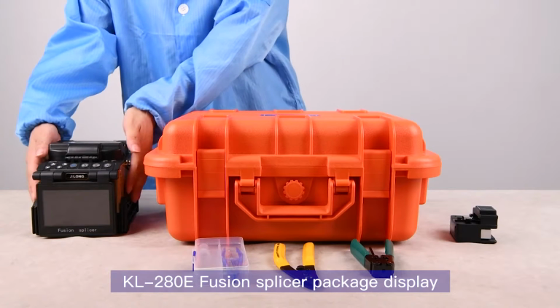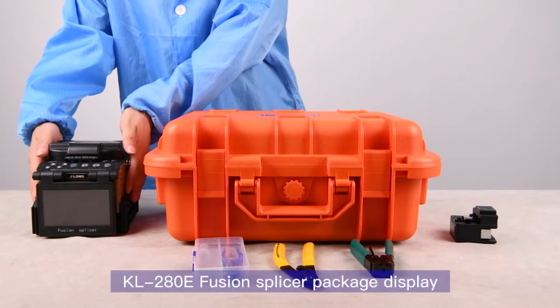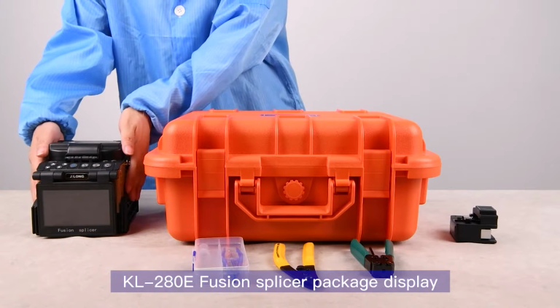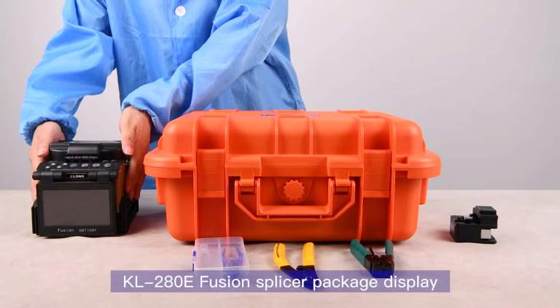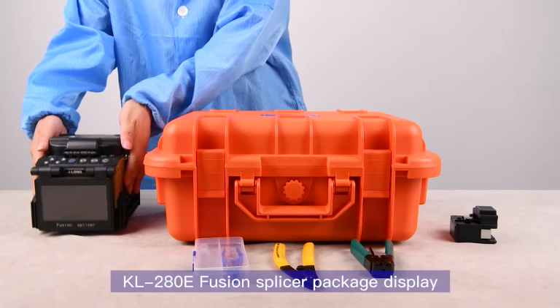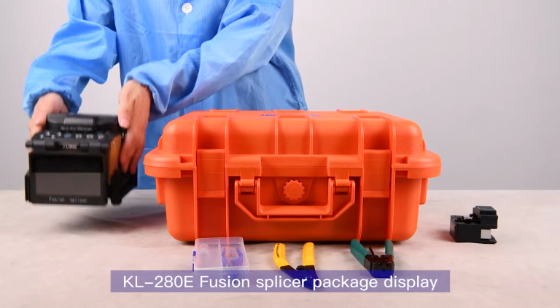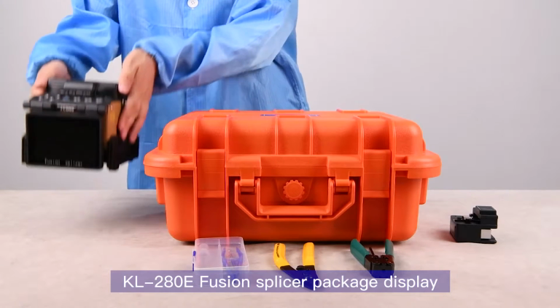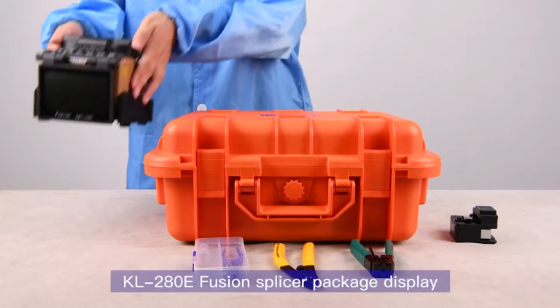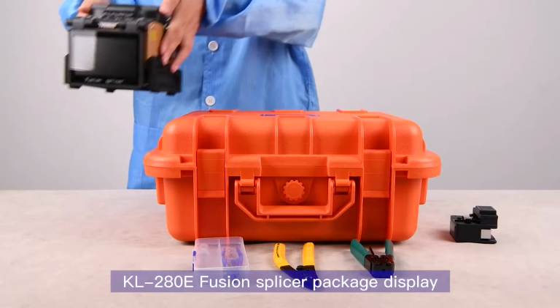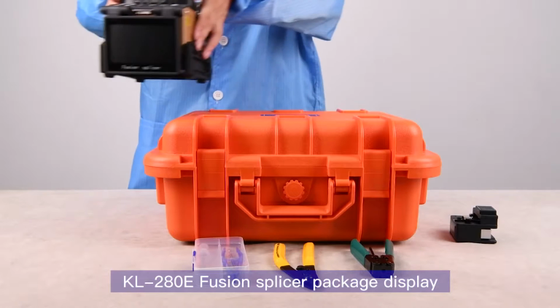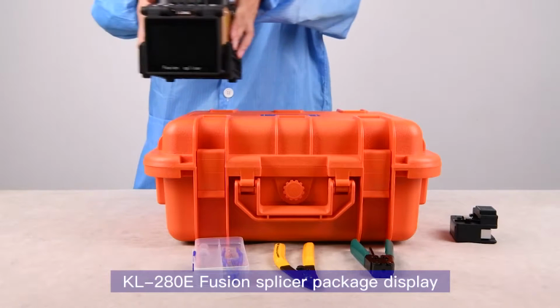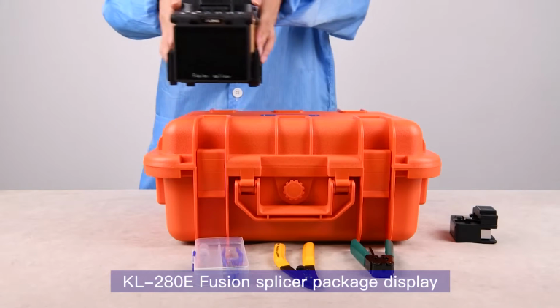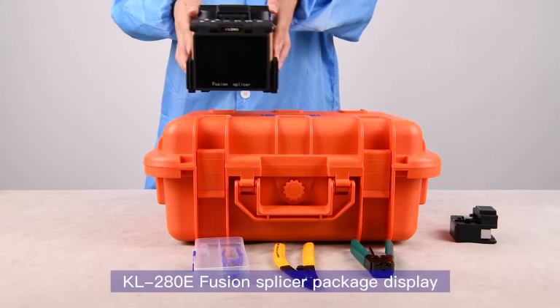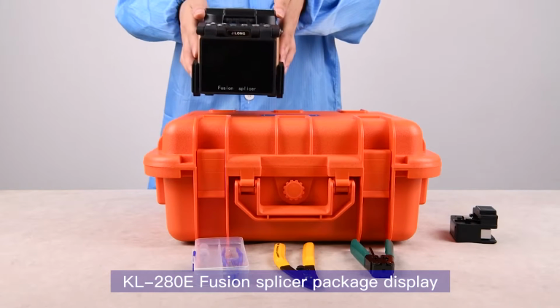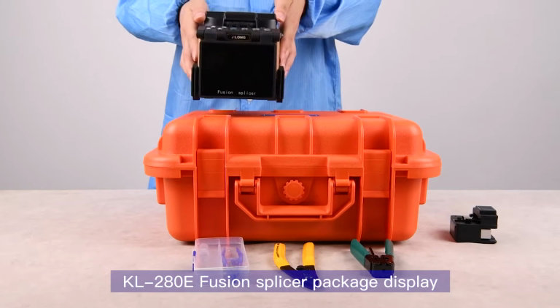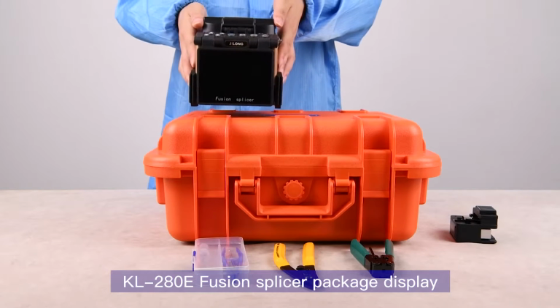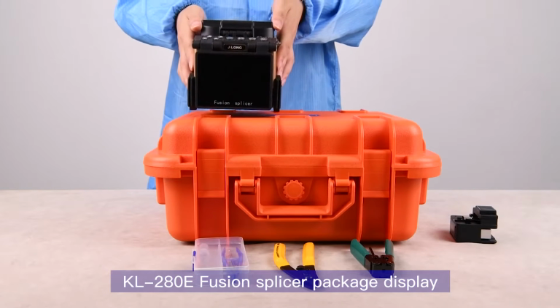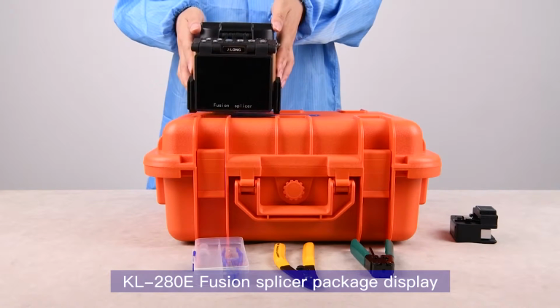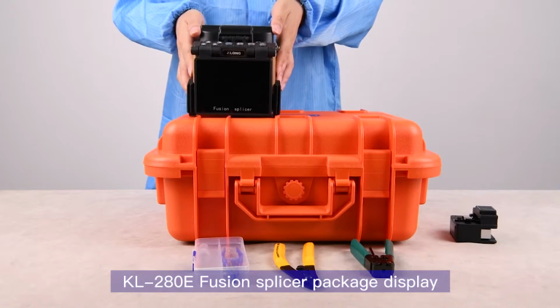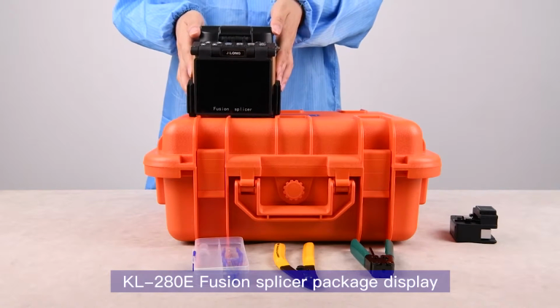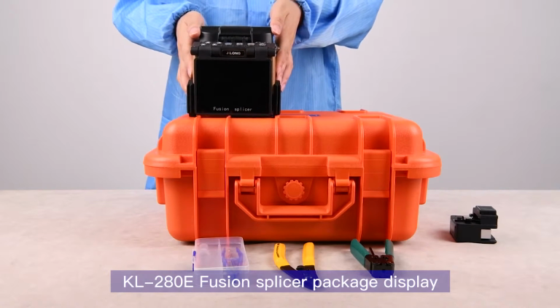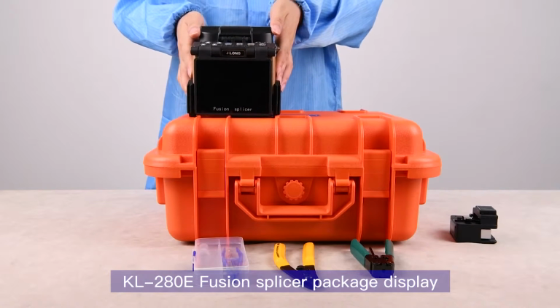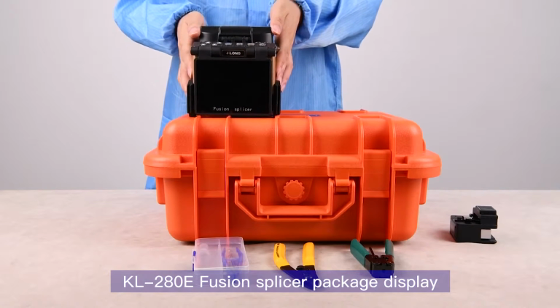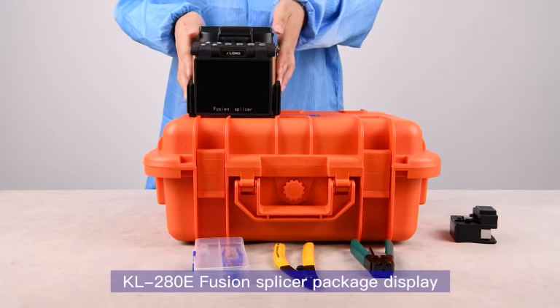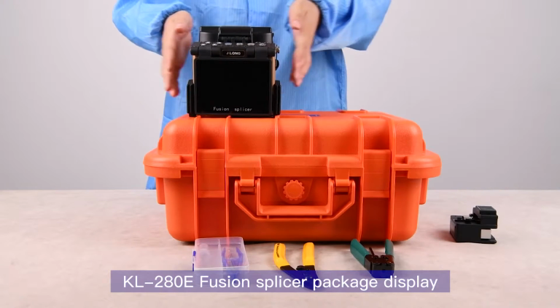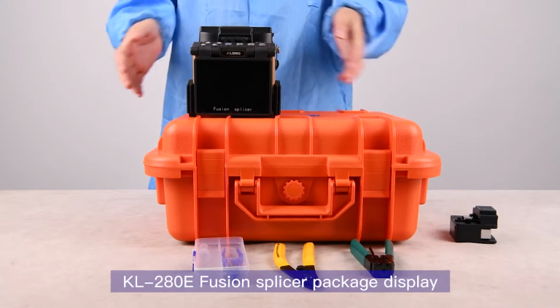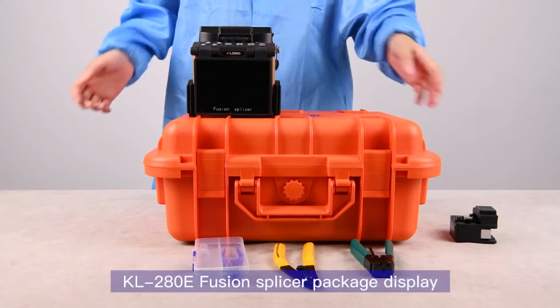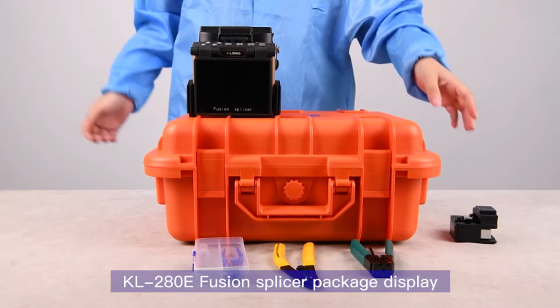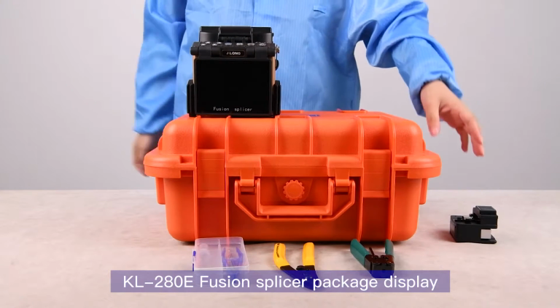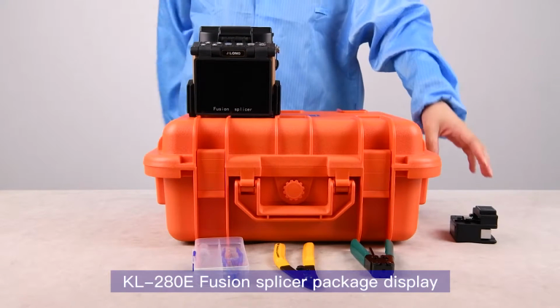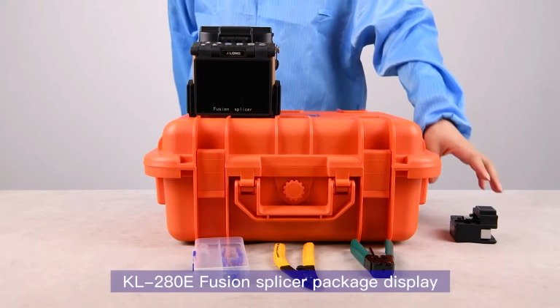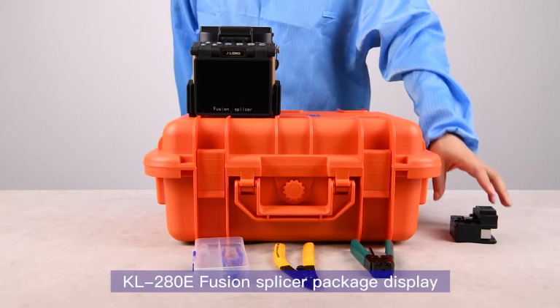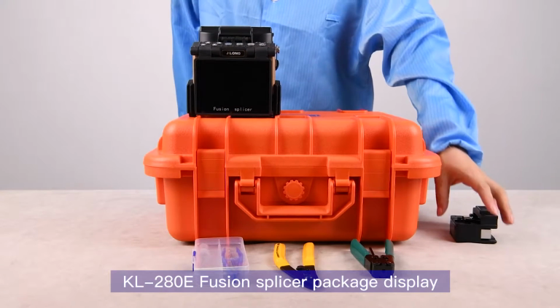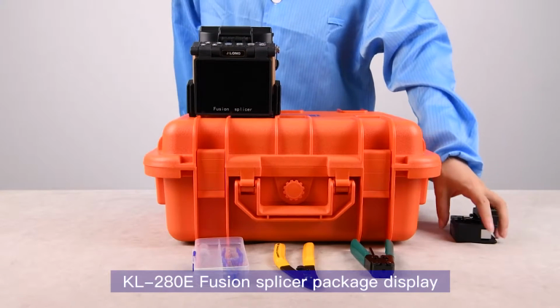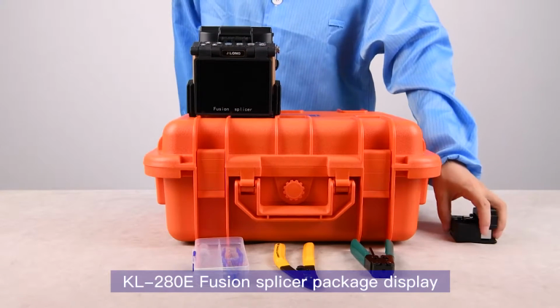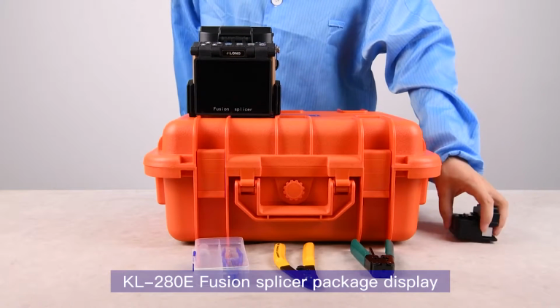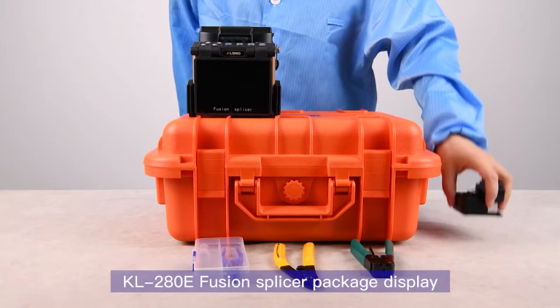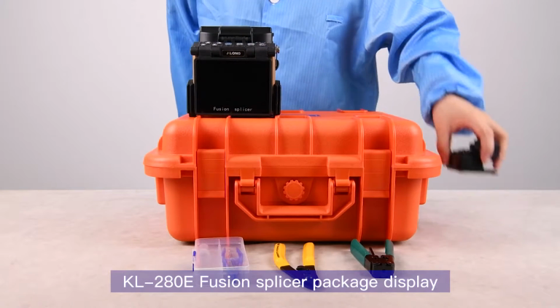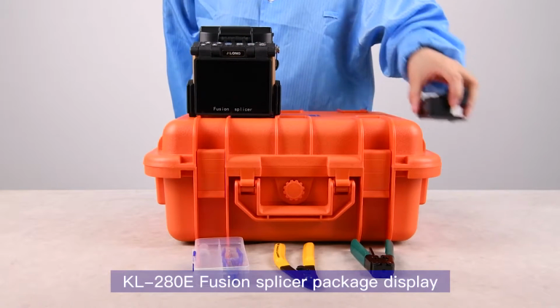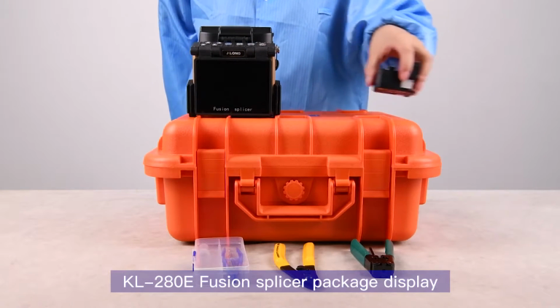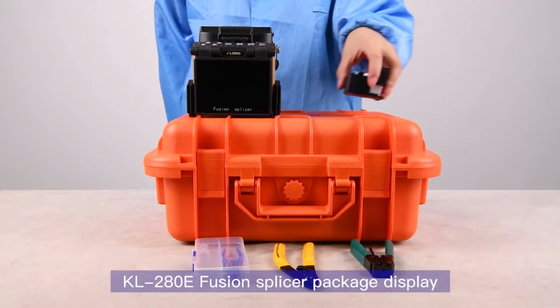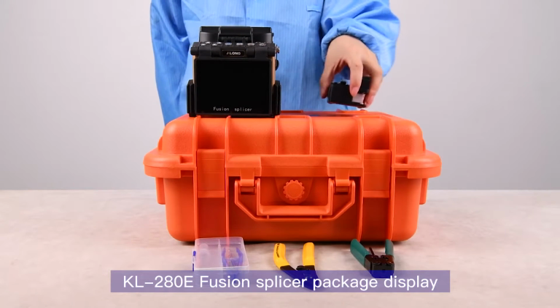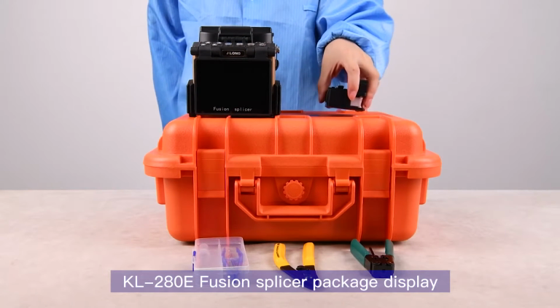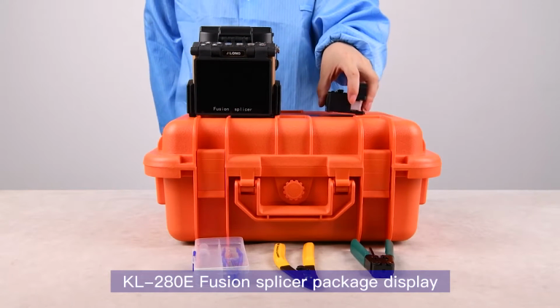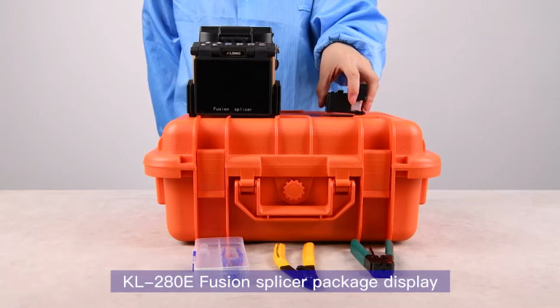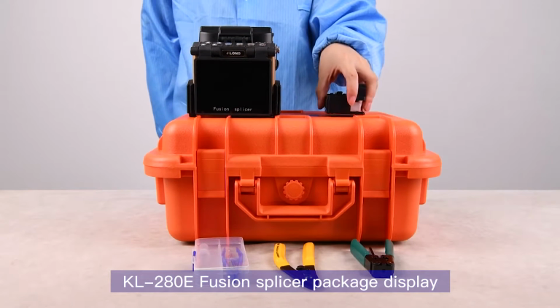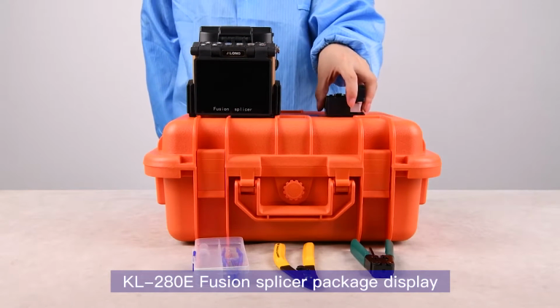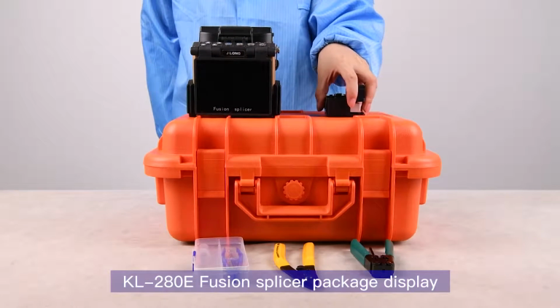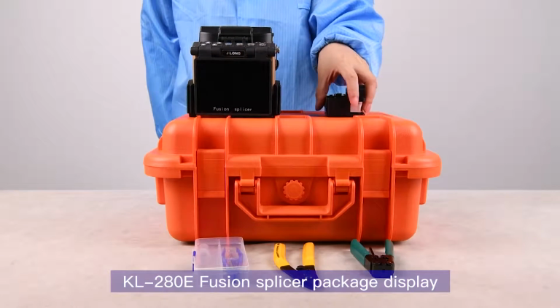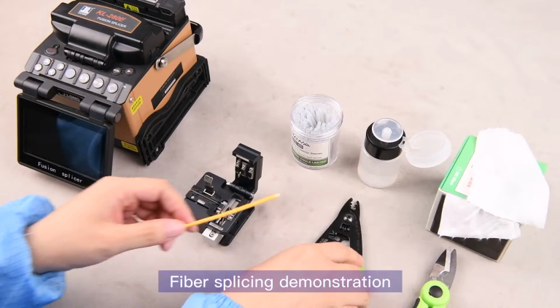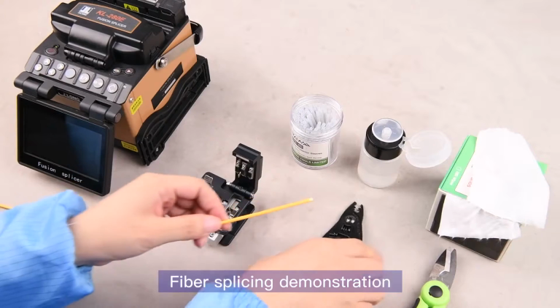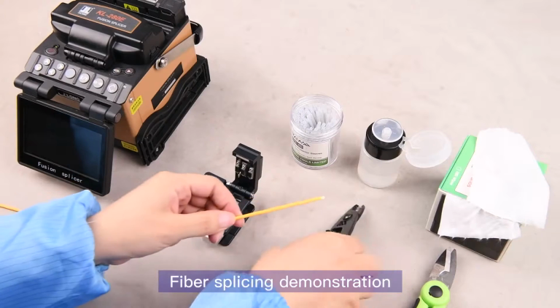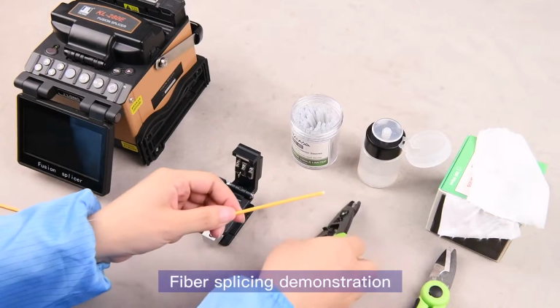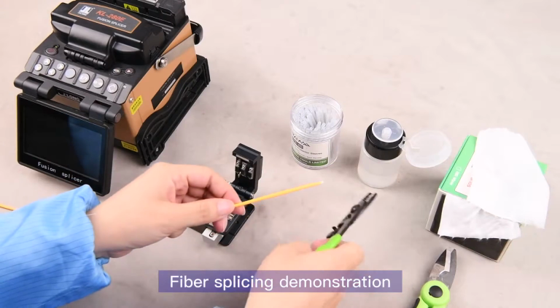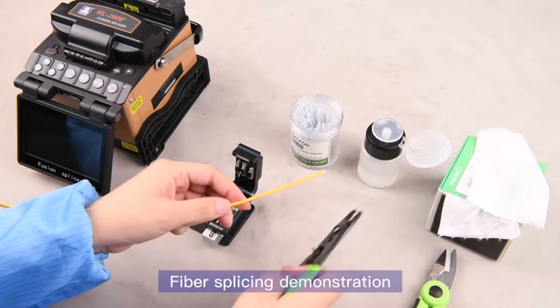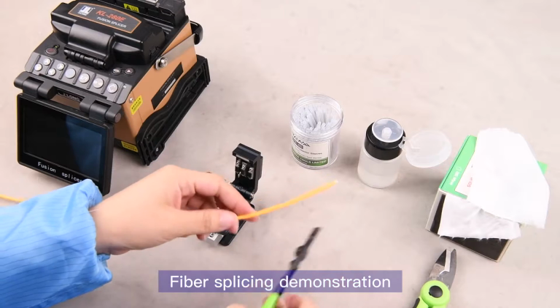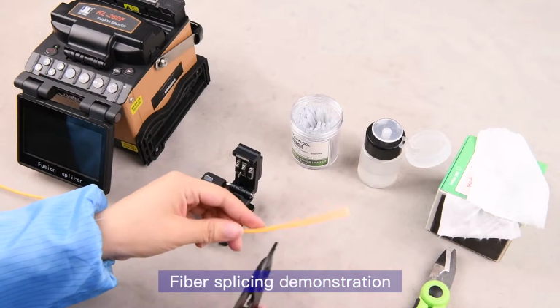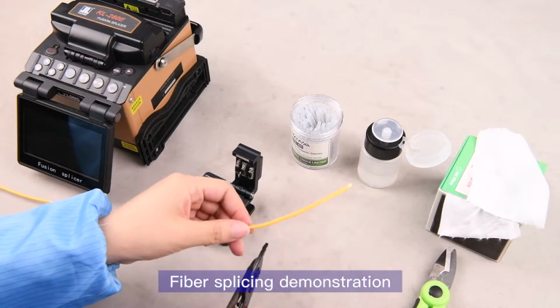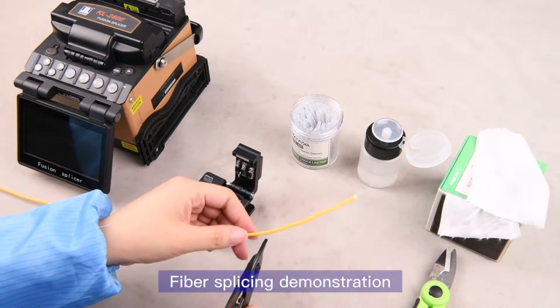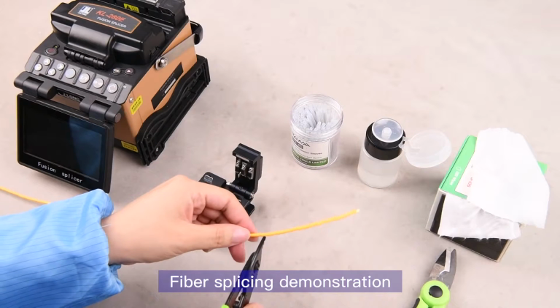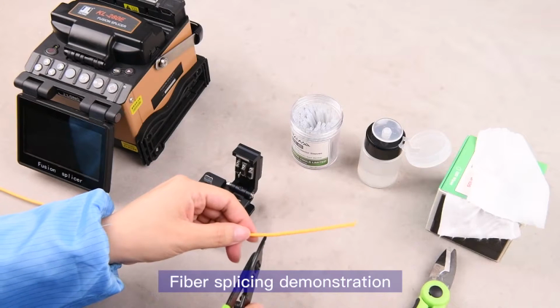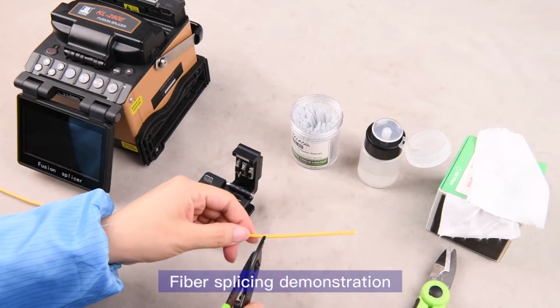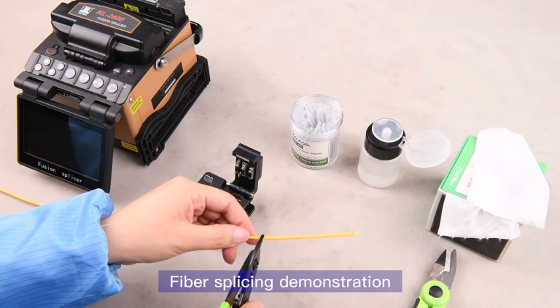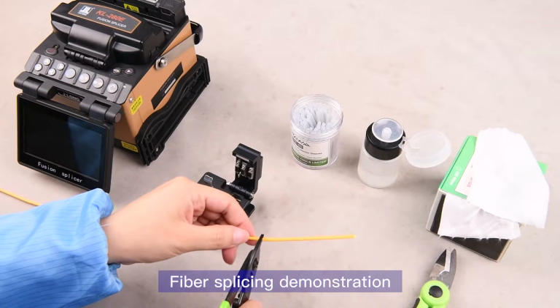KL-280E Fusion Splicer Package Display. Fiber Splicing Demonstration.